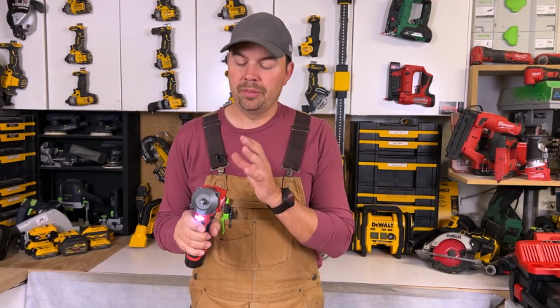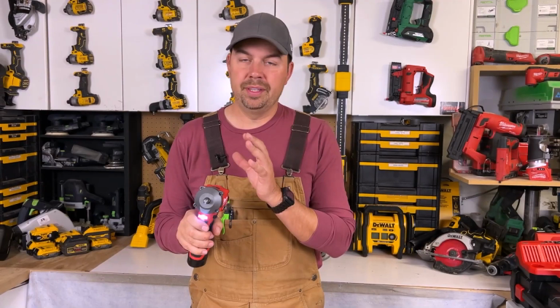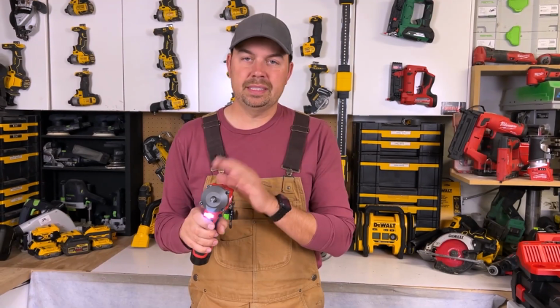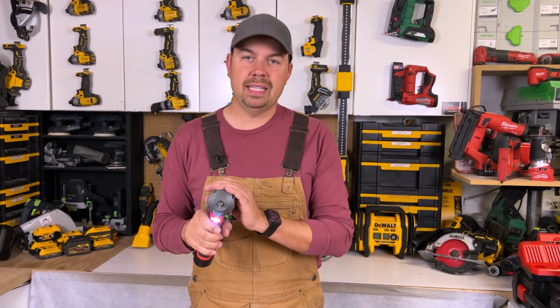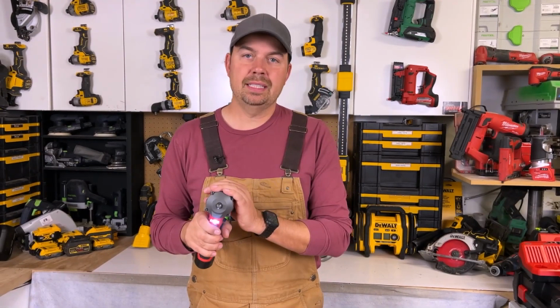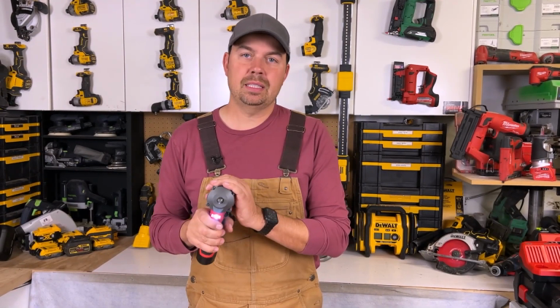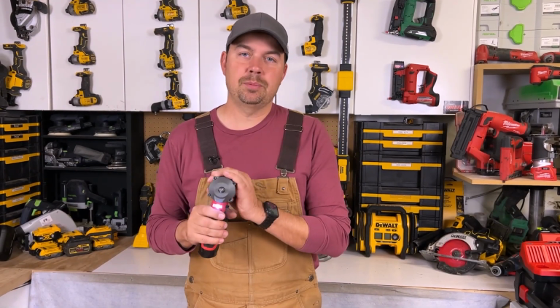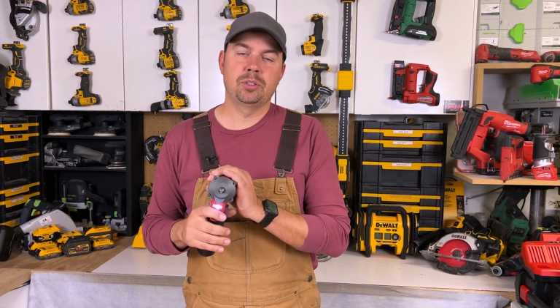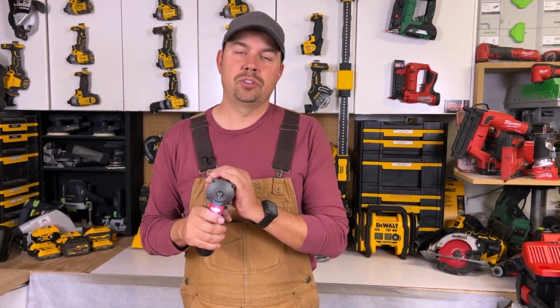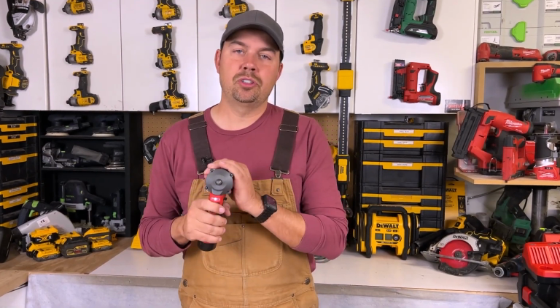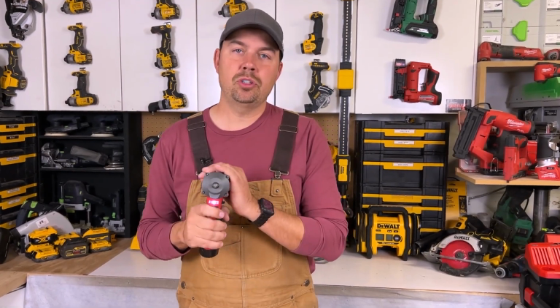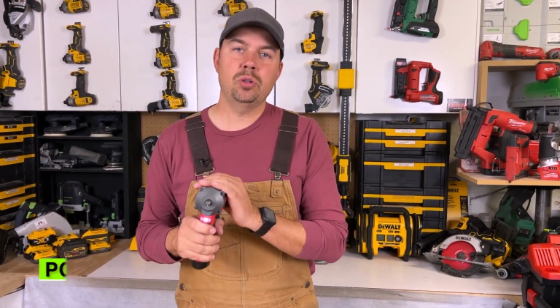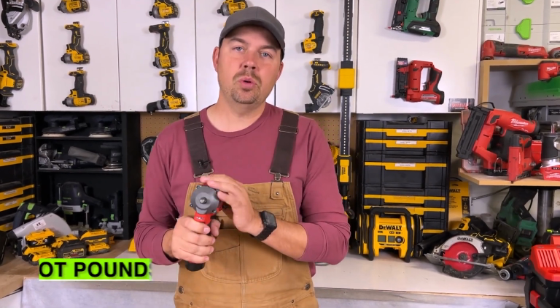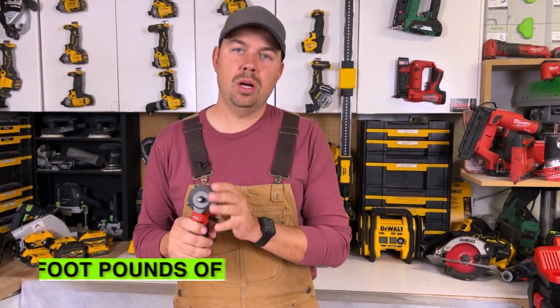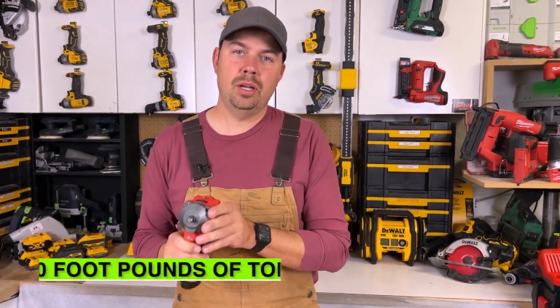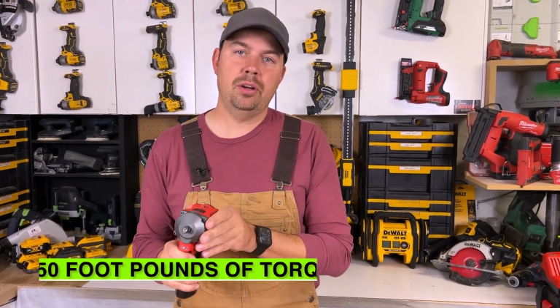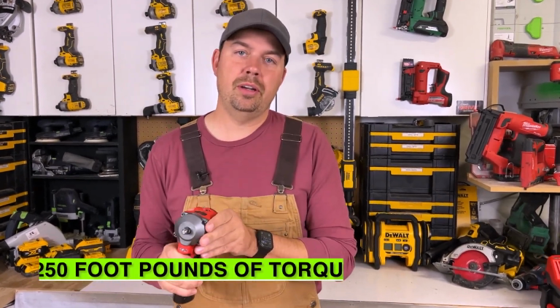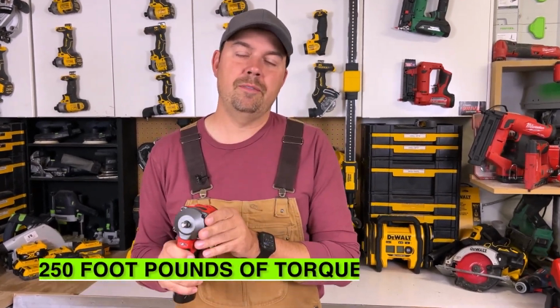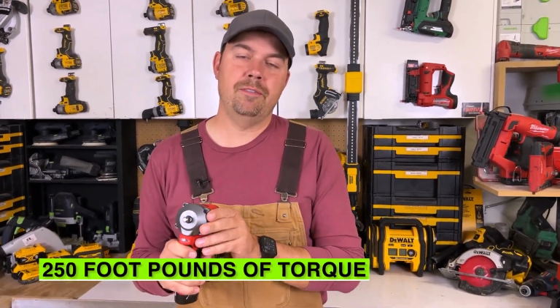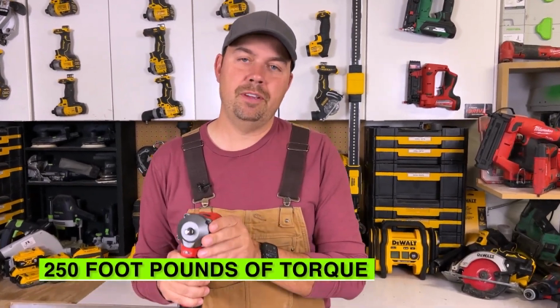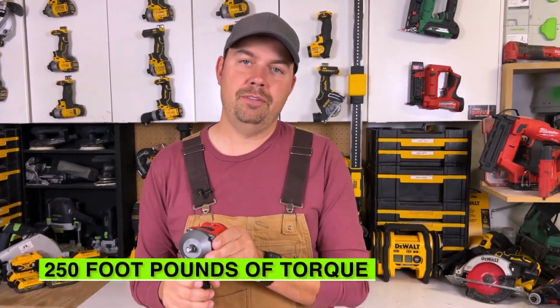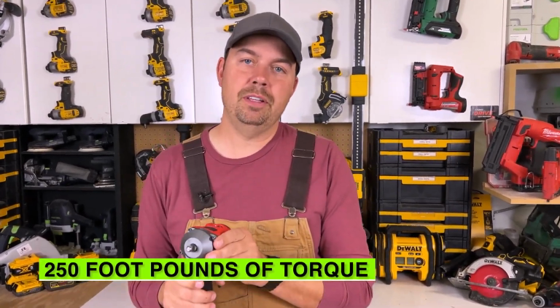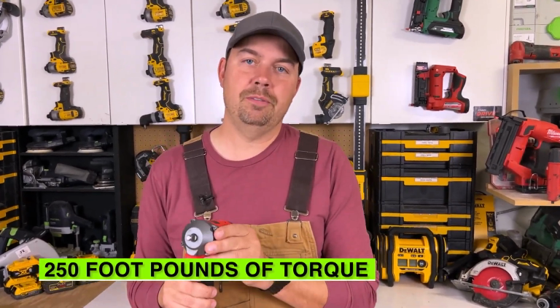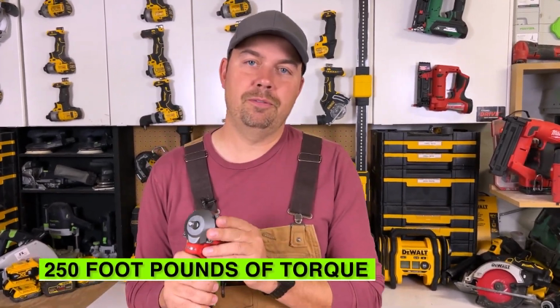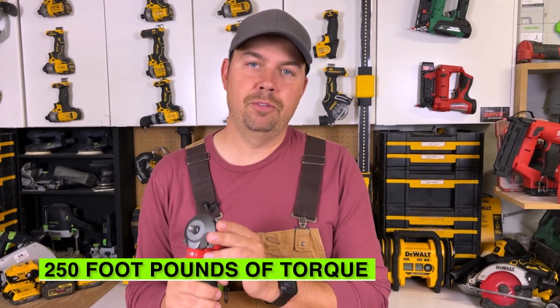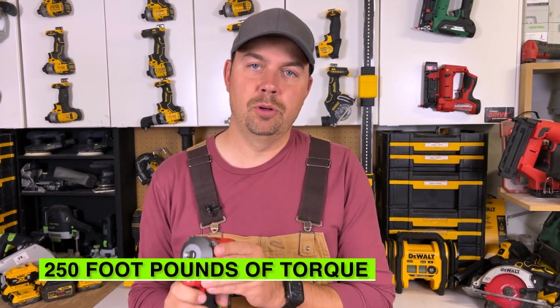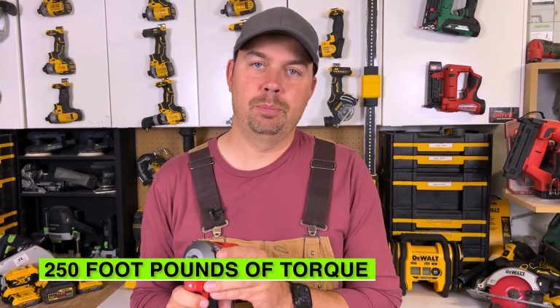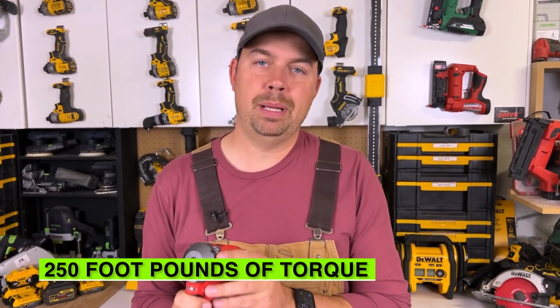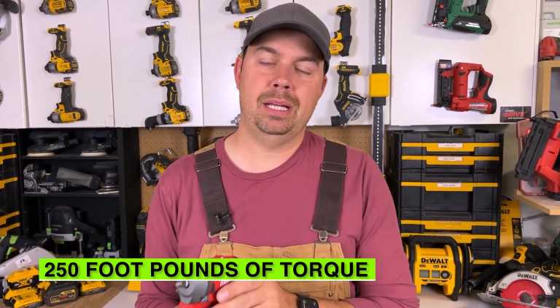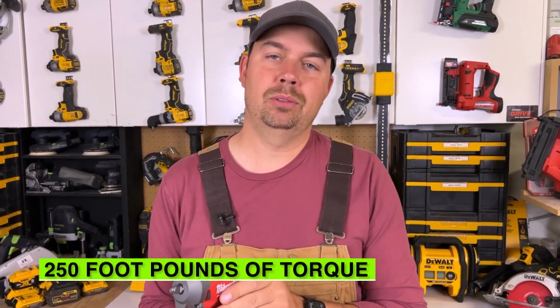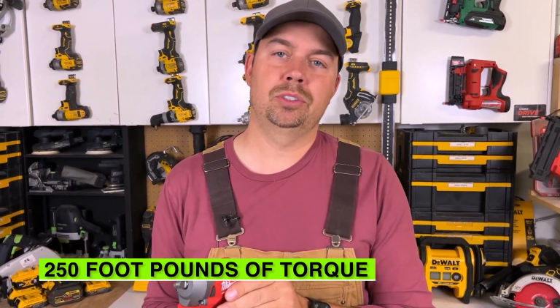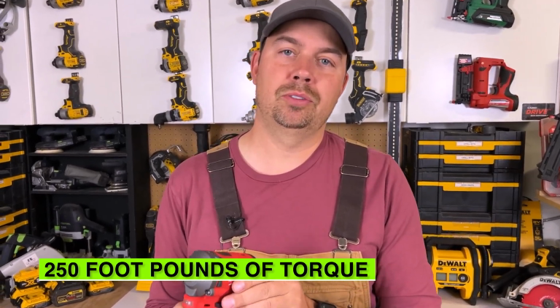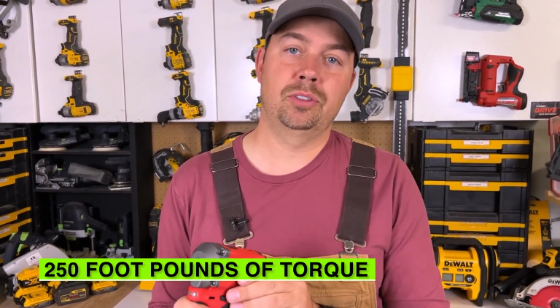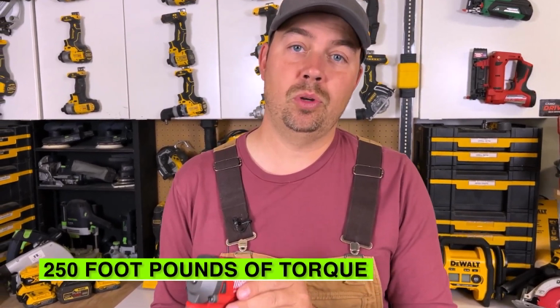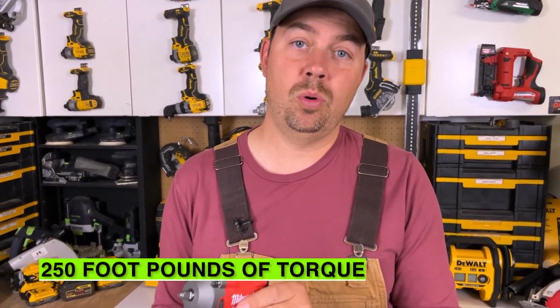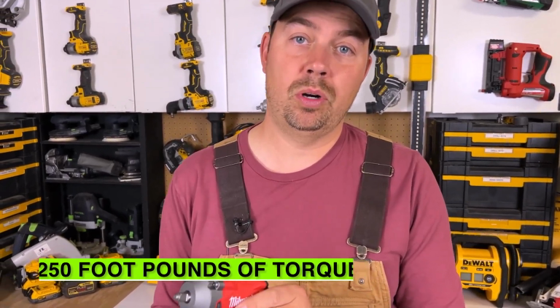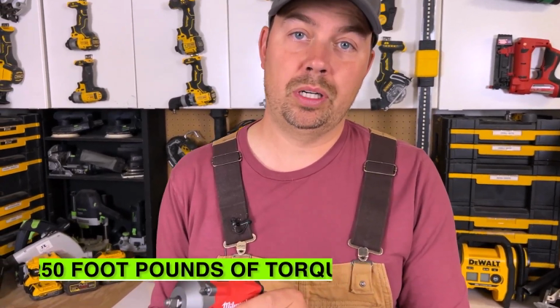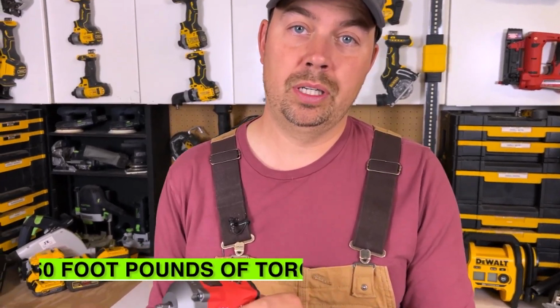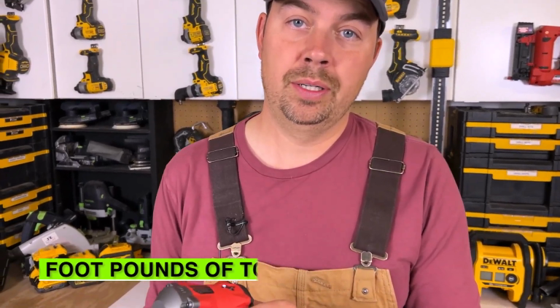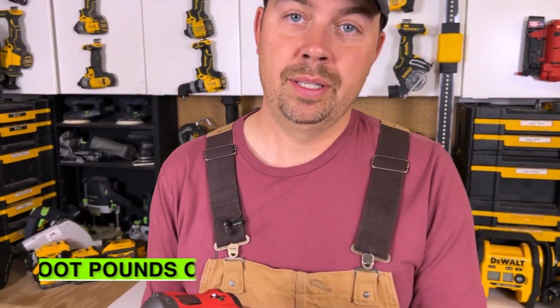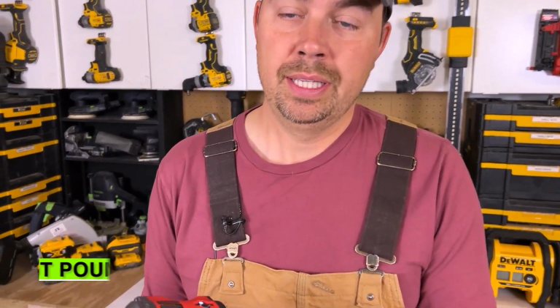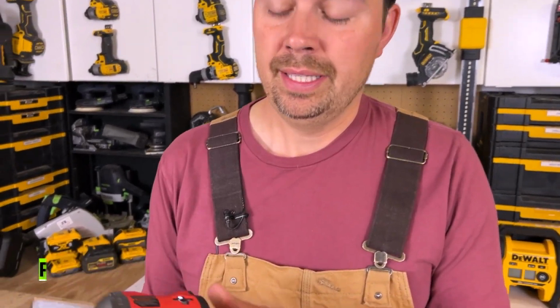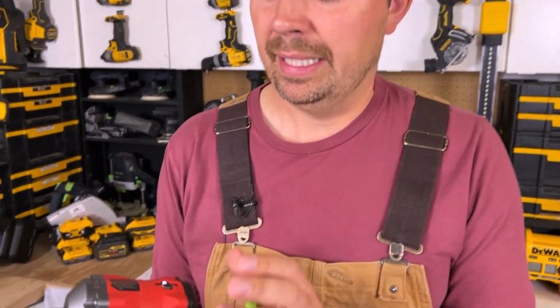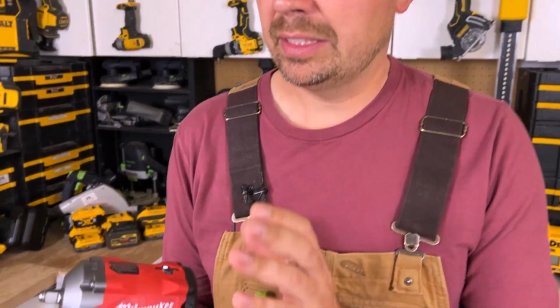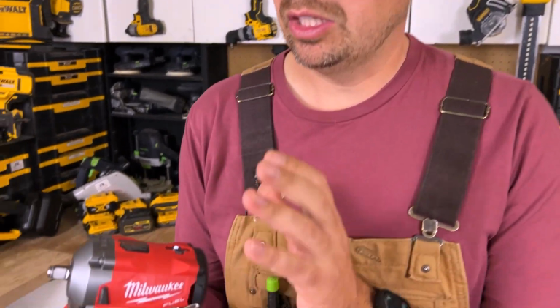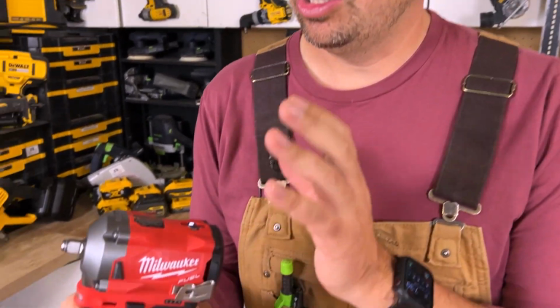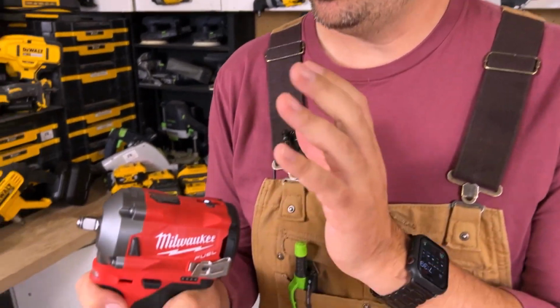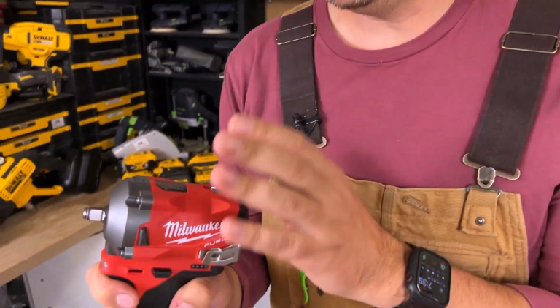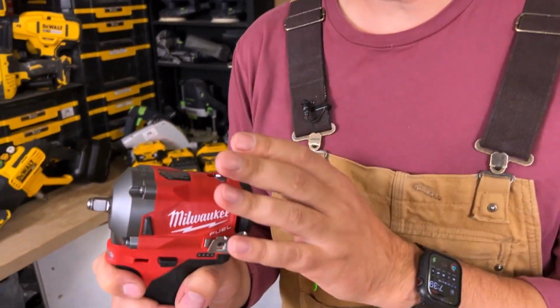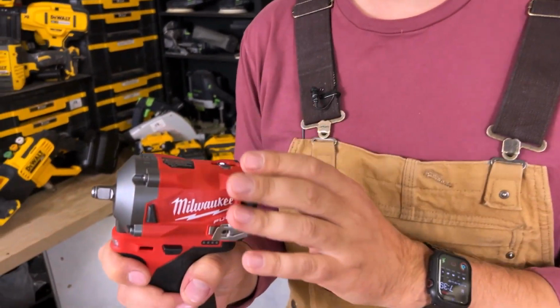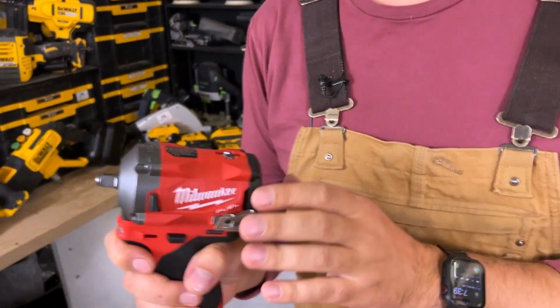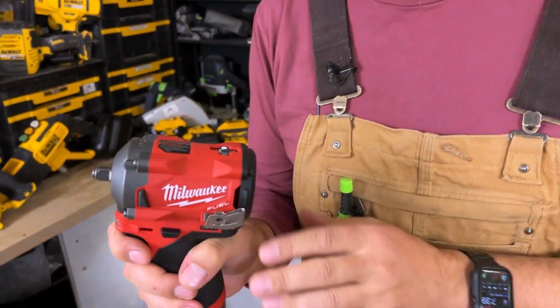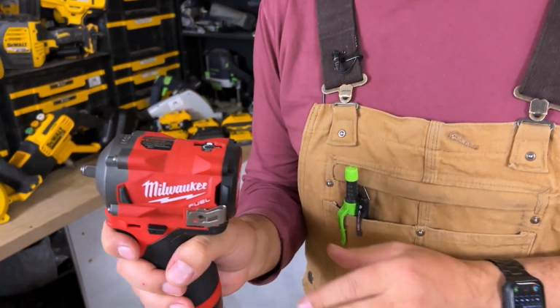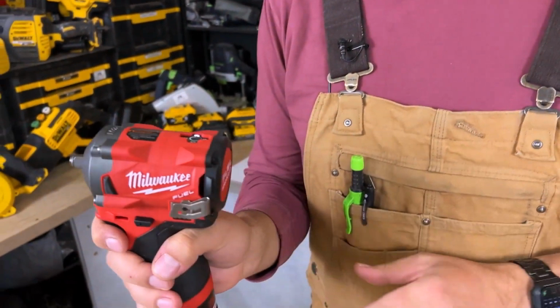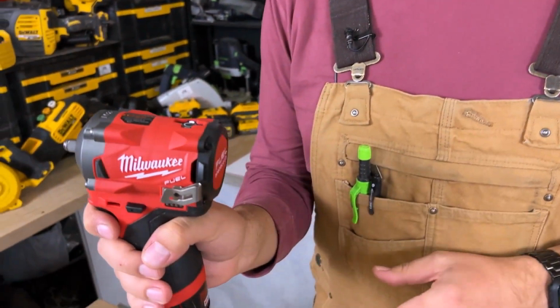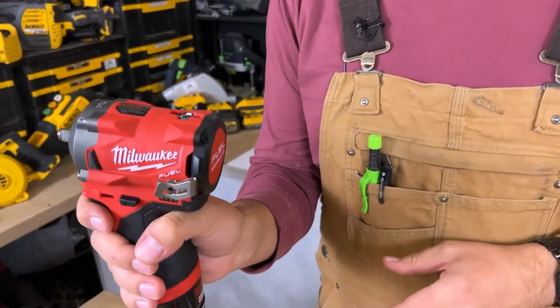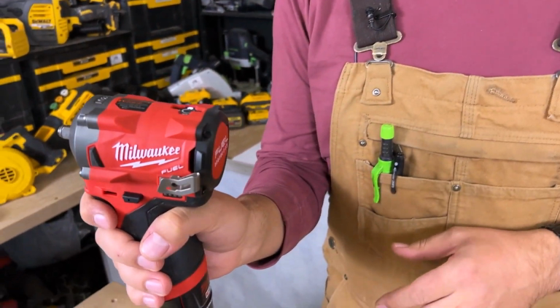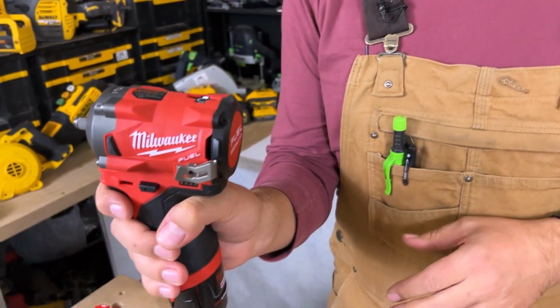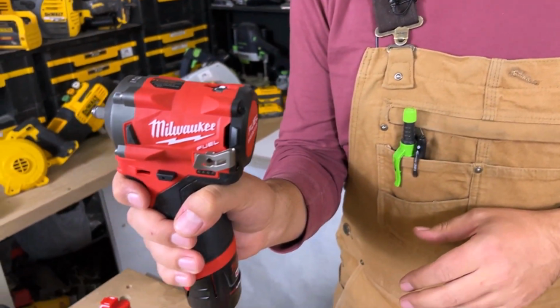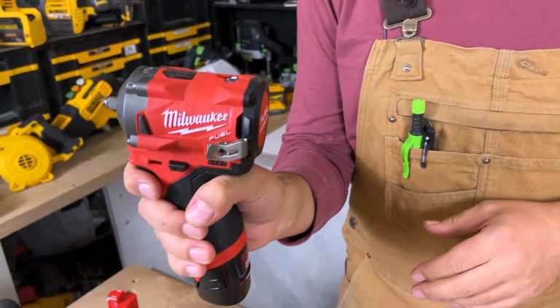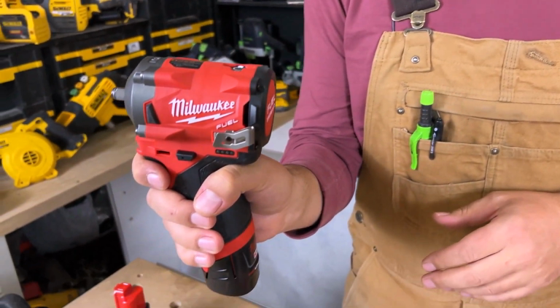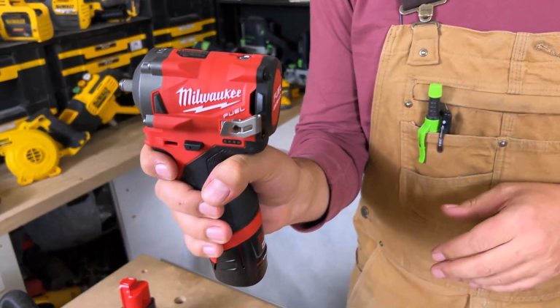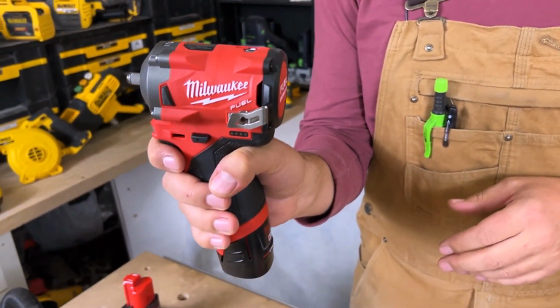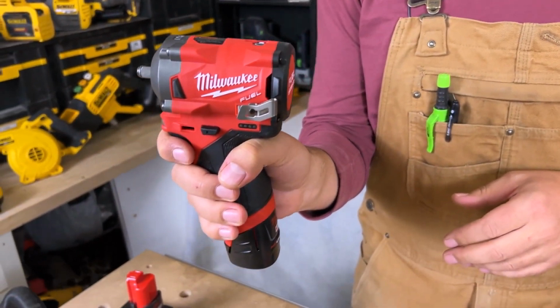This has up to 250 foot-pounds of torque — that's a lot of torque for a little tiny tool.